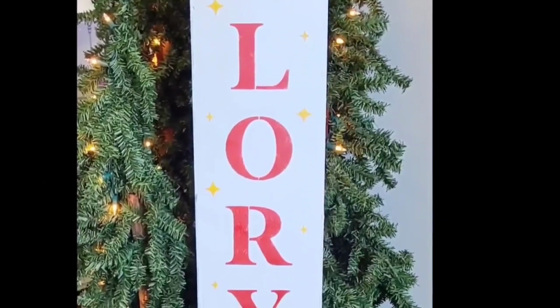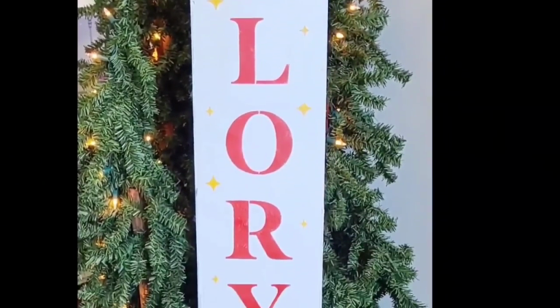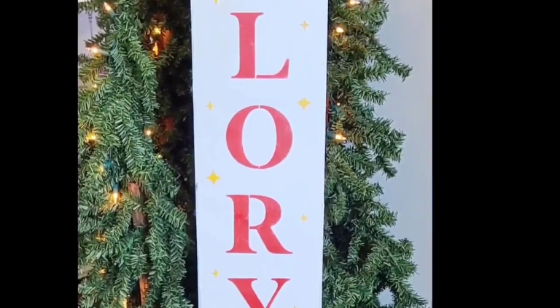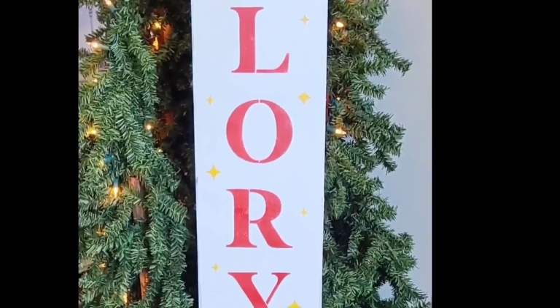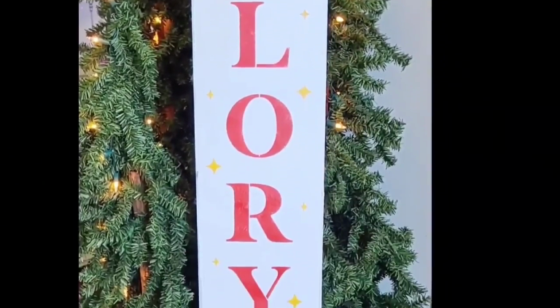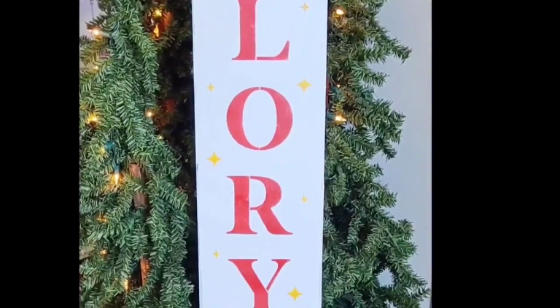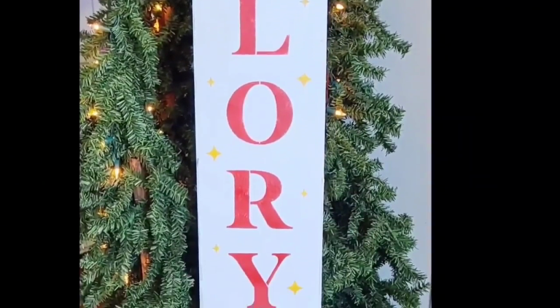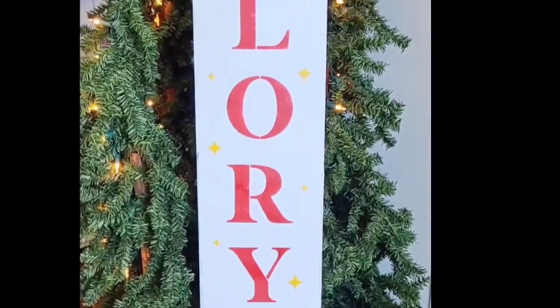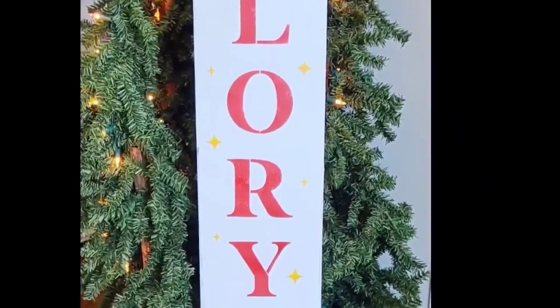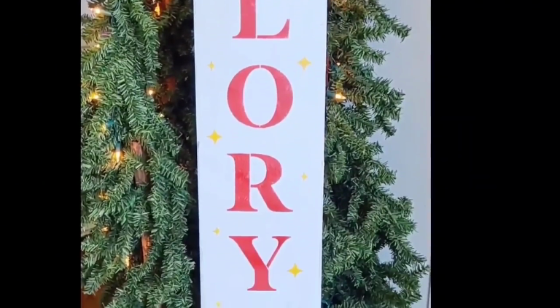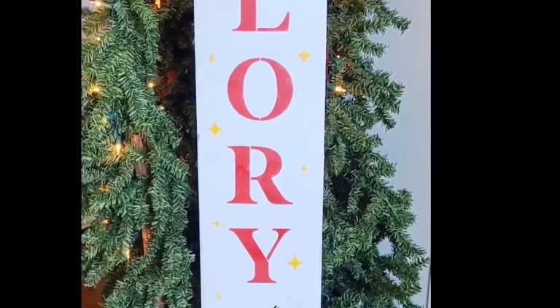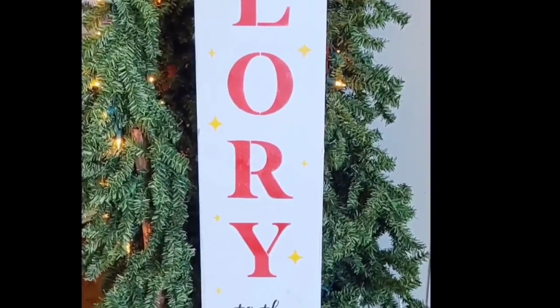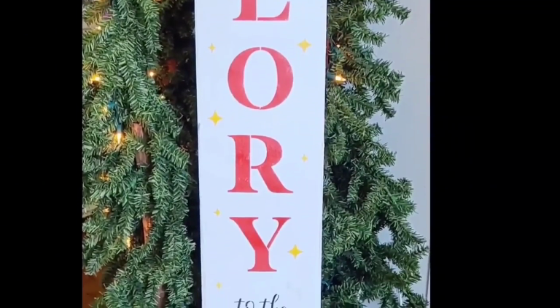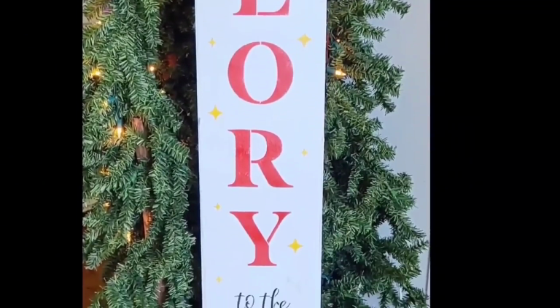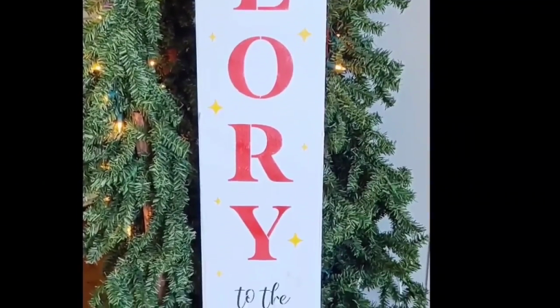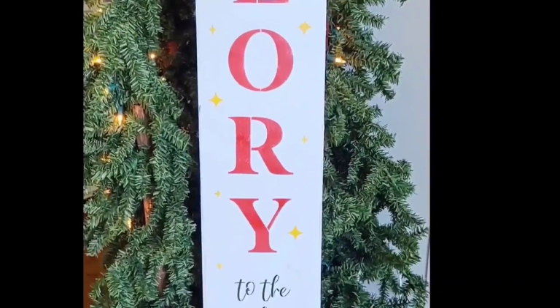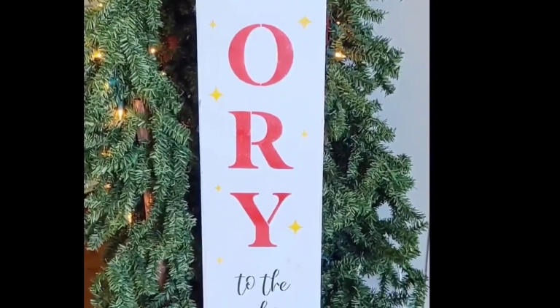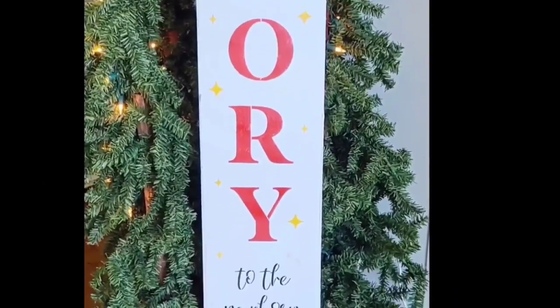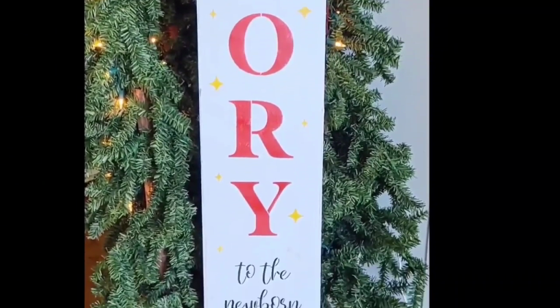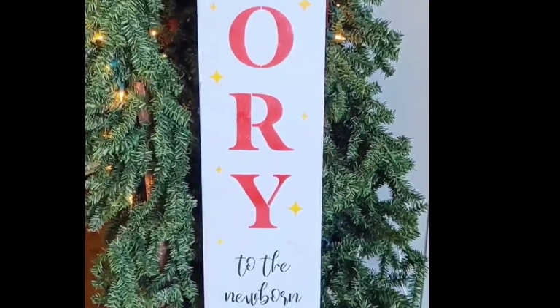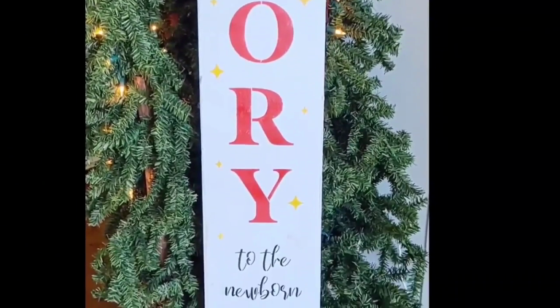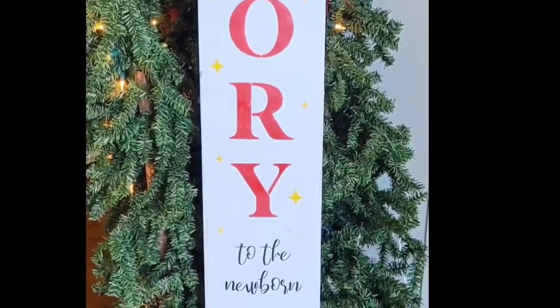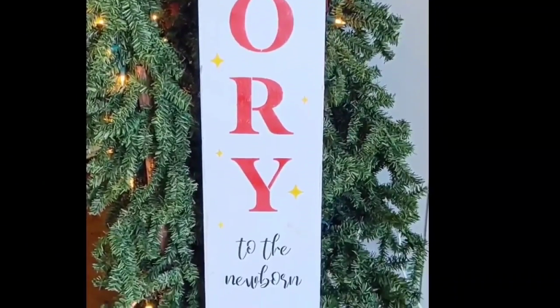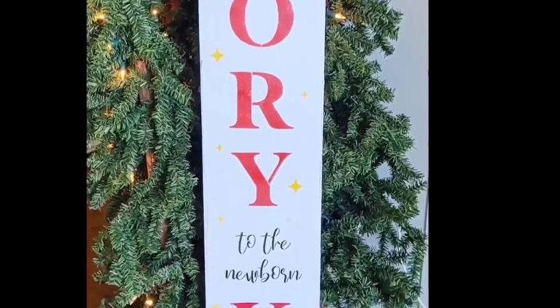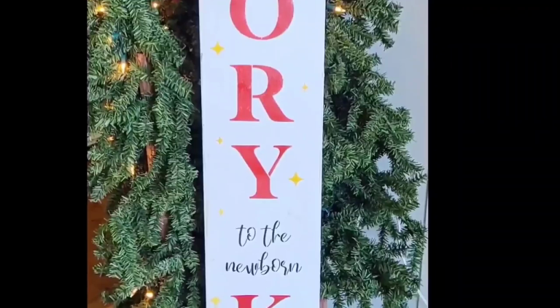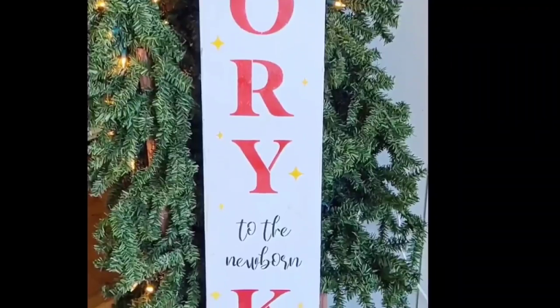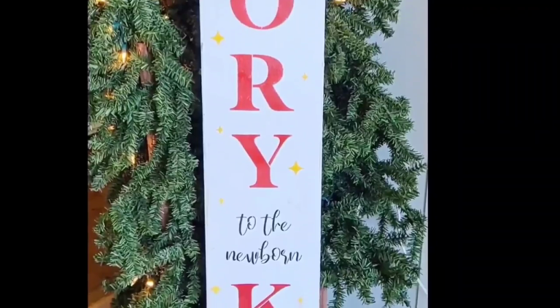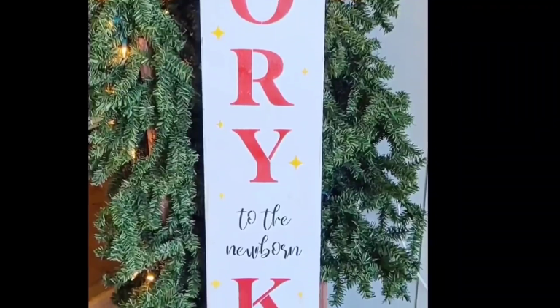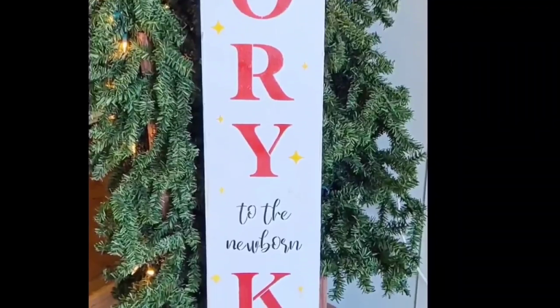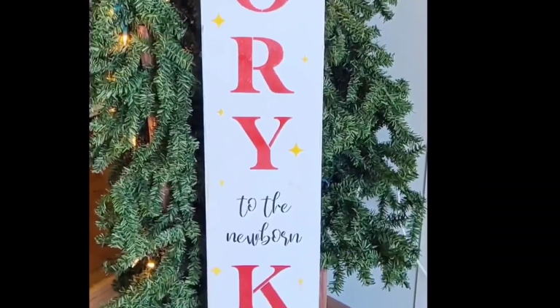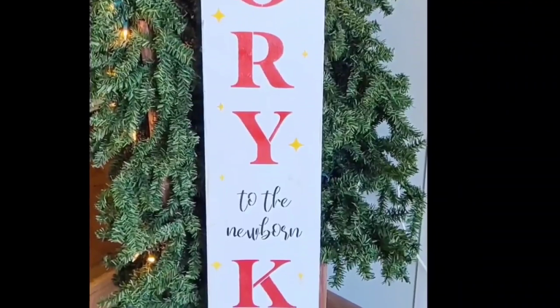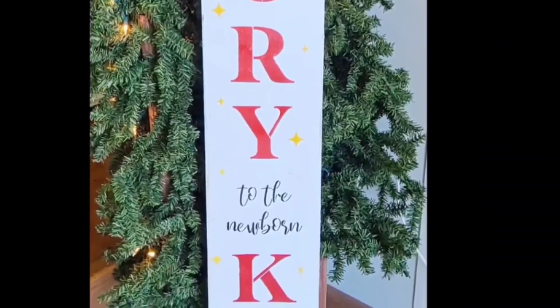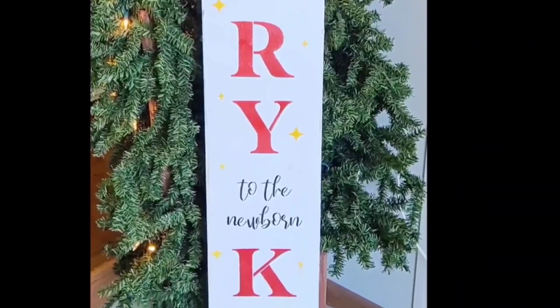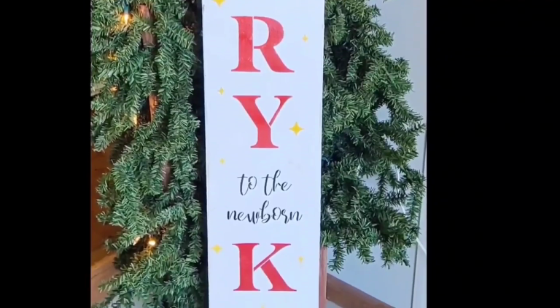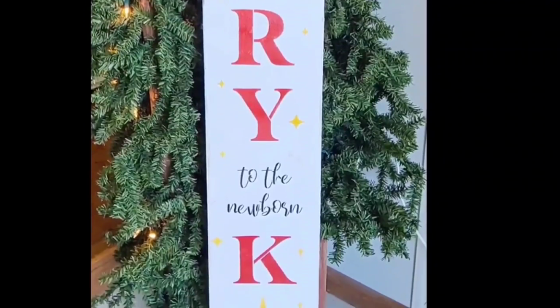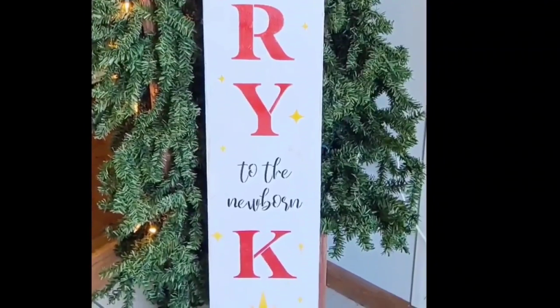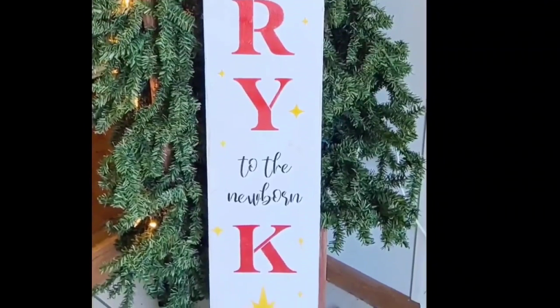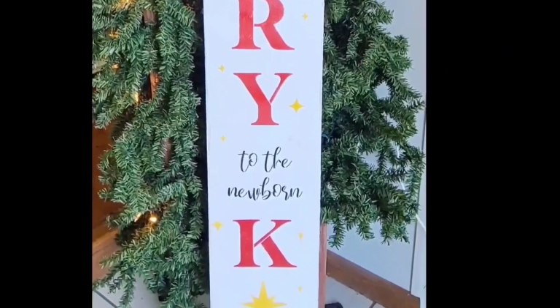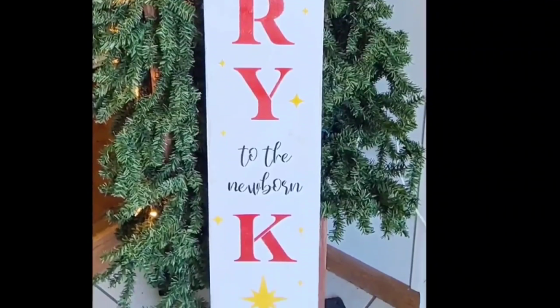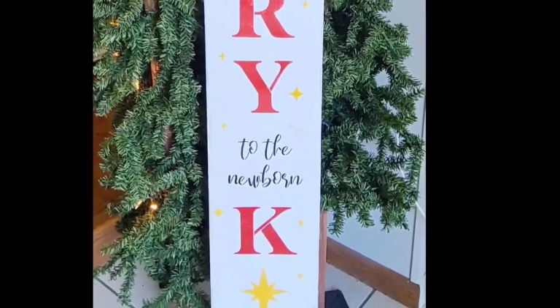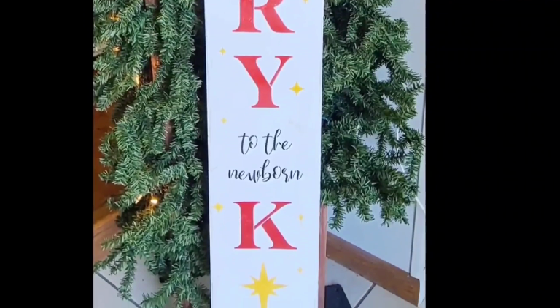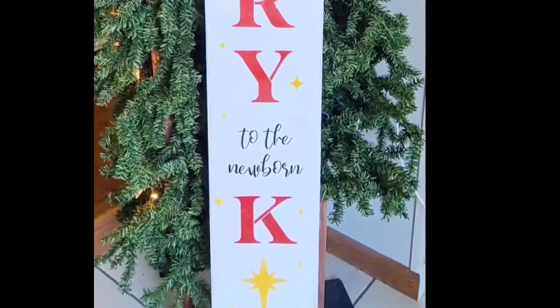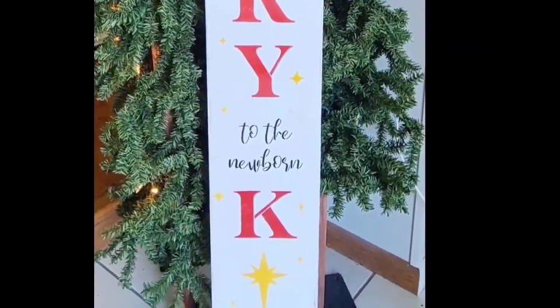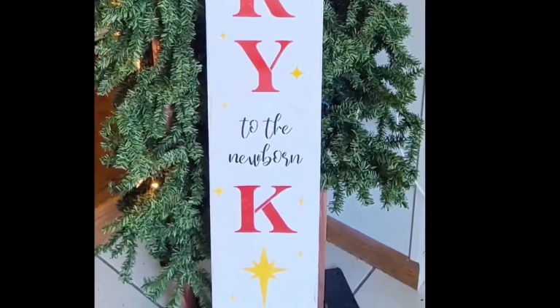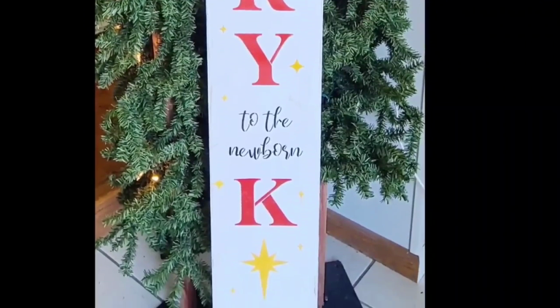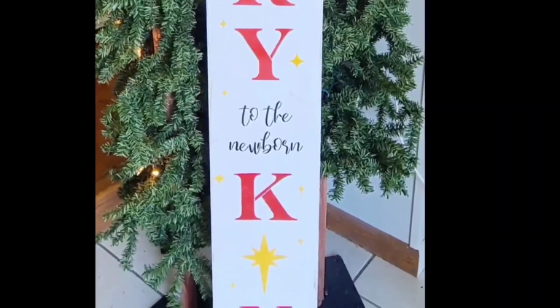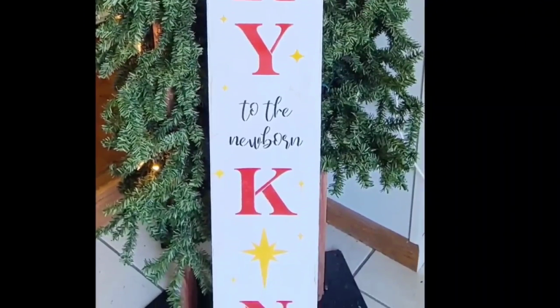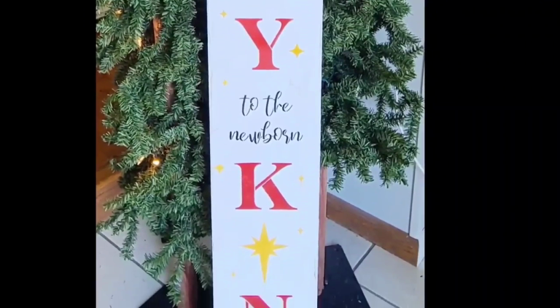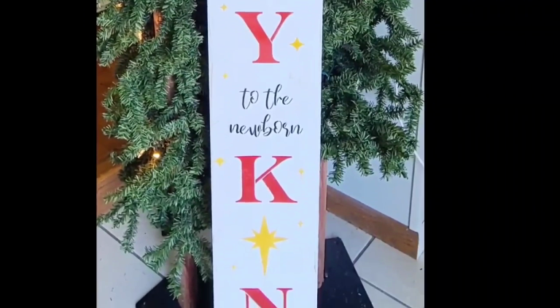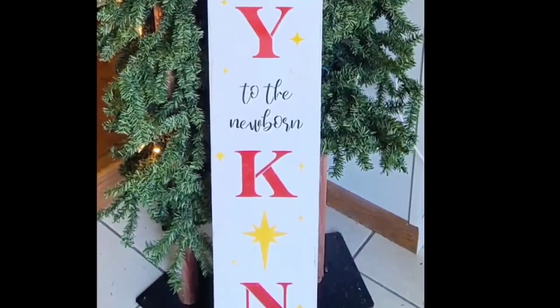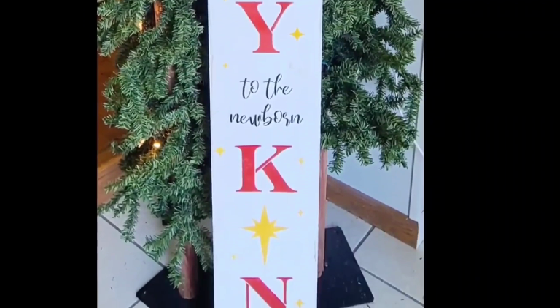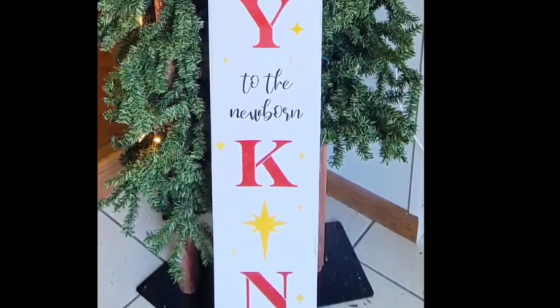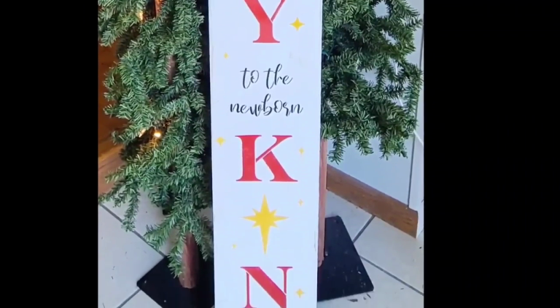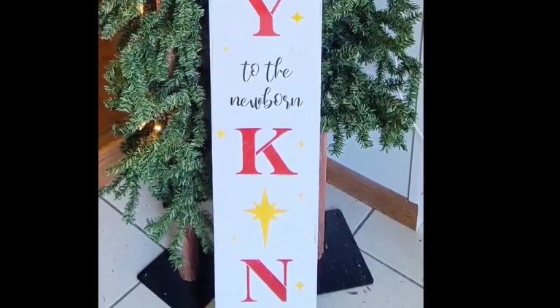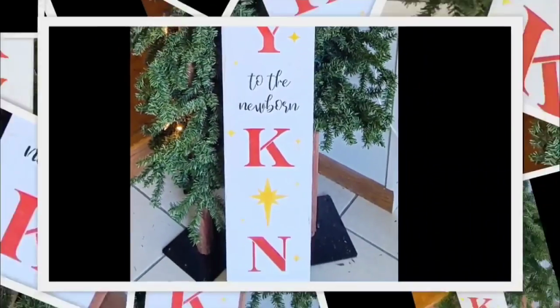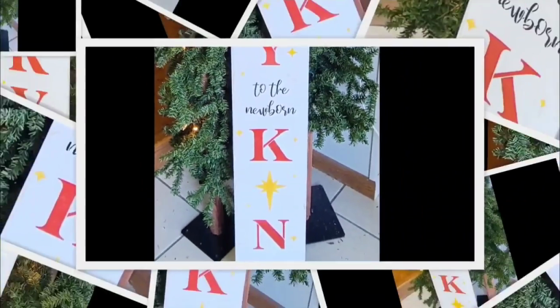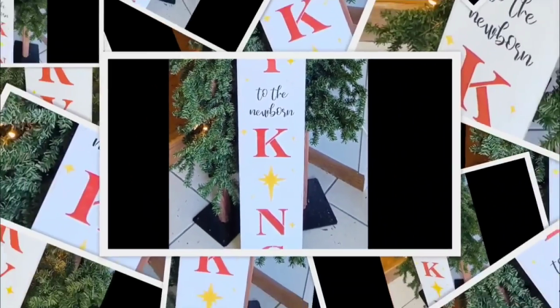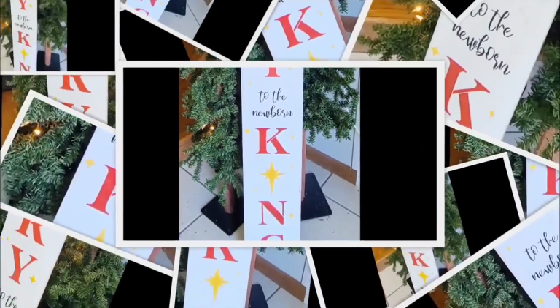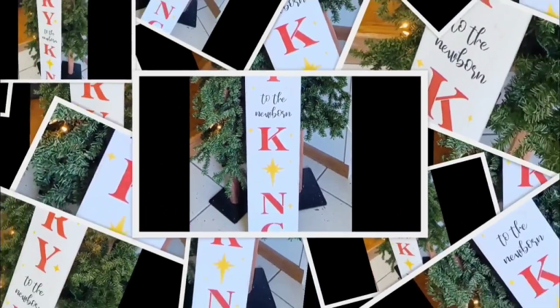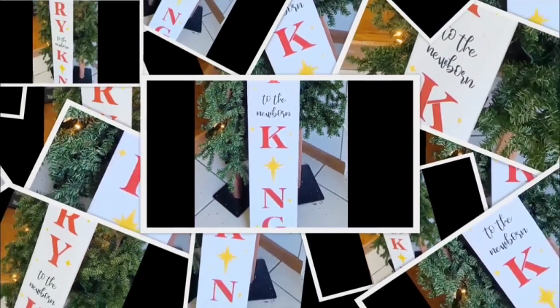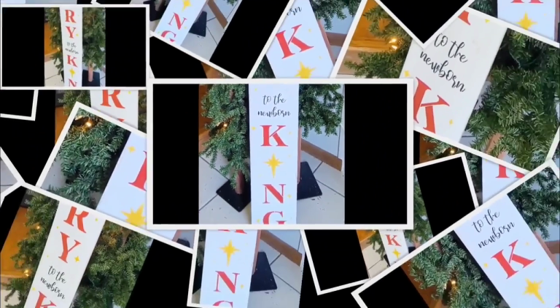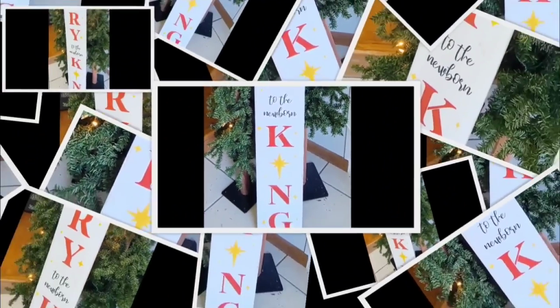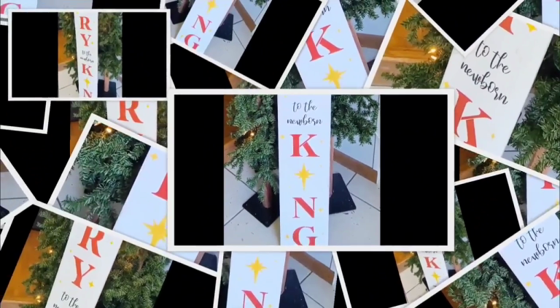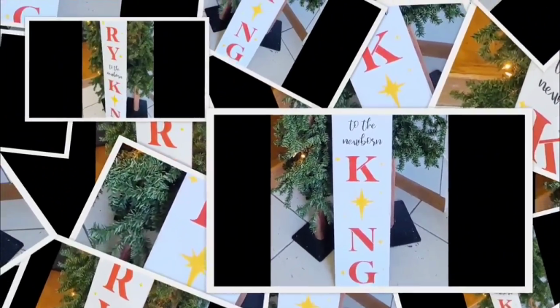Look how stunning this sign is. I love the colors. That design is beautiful. I love it.